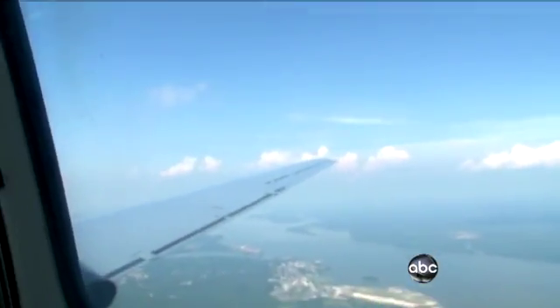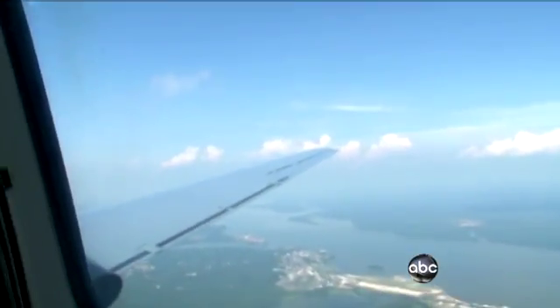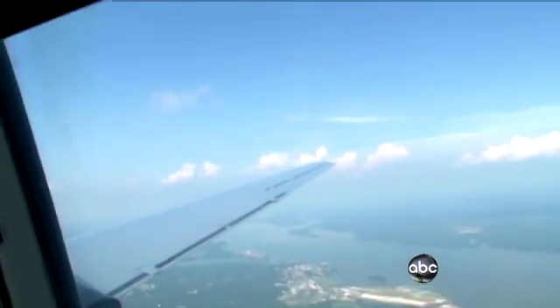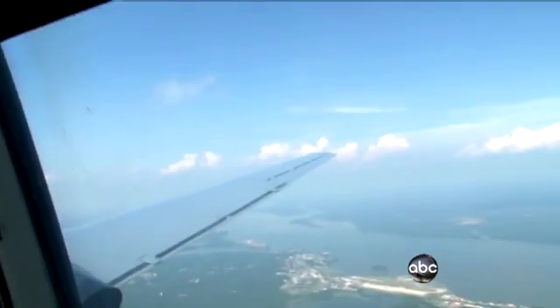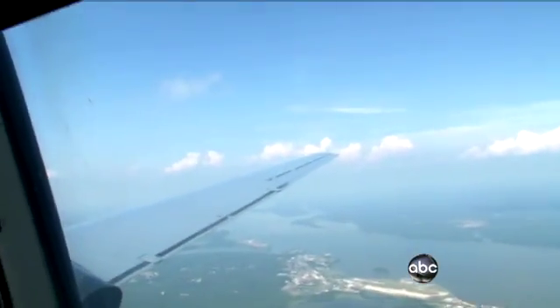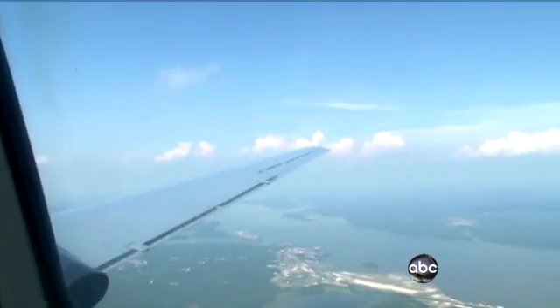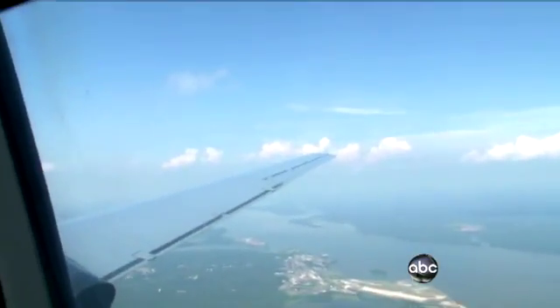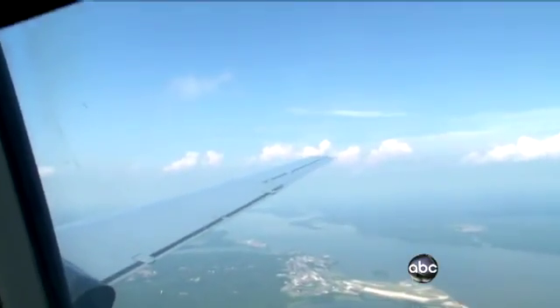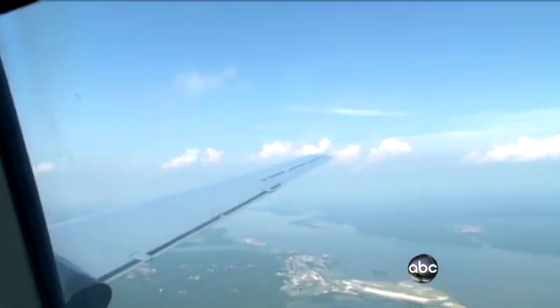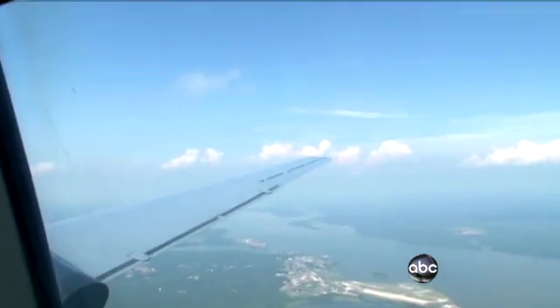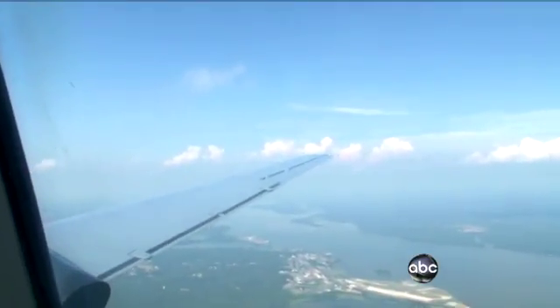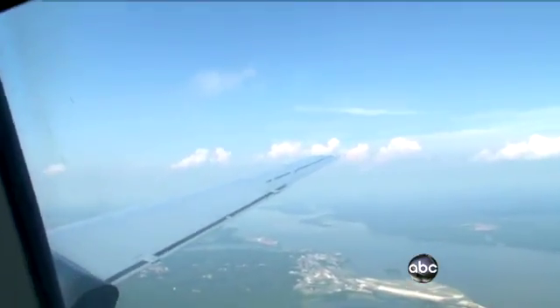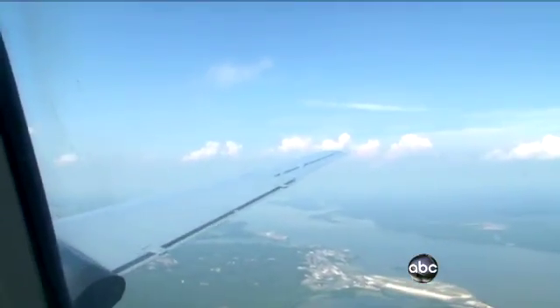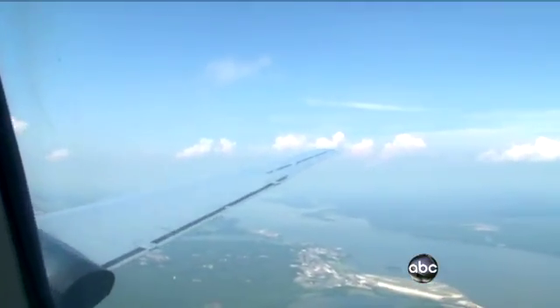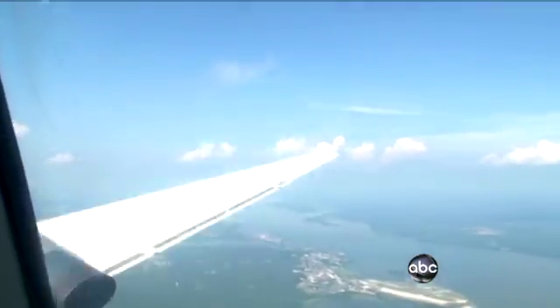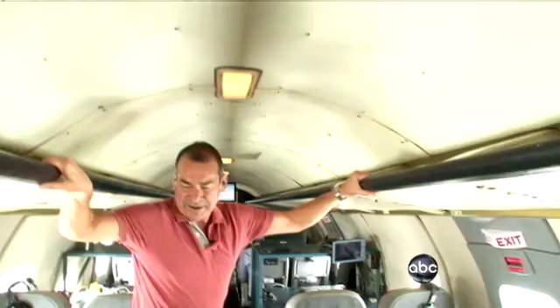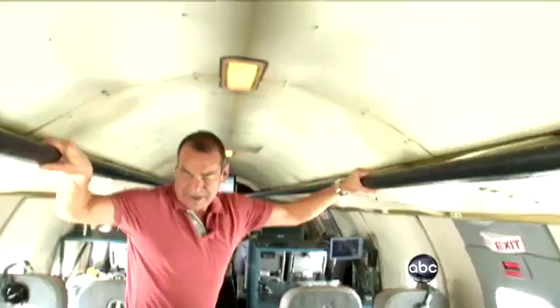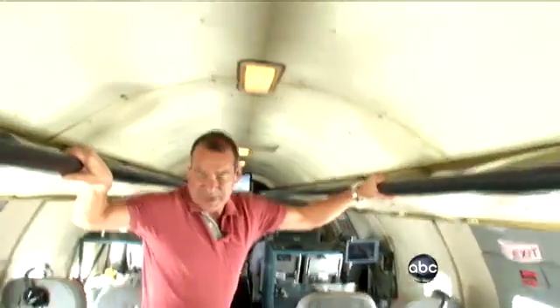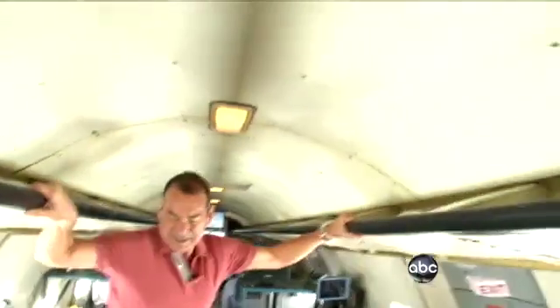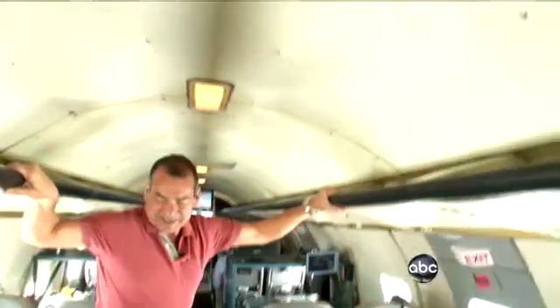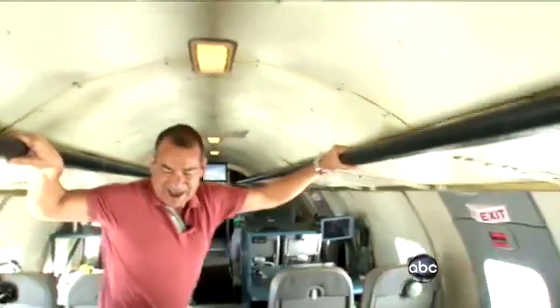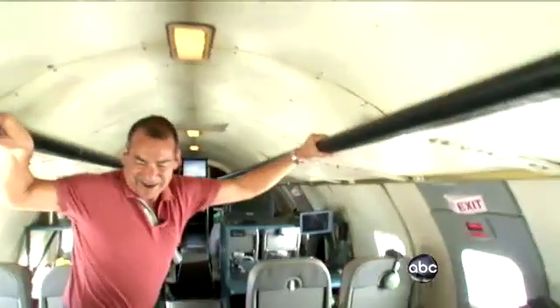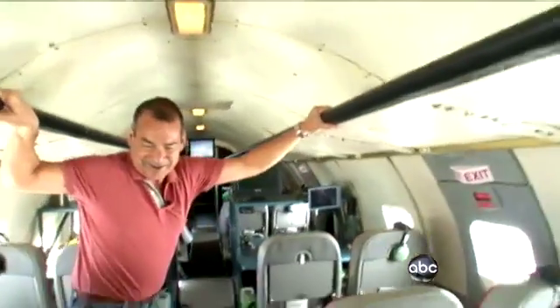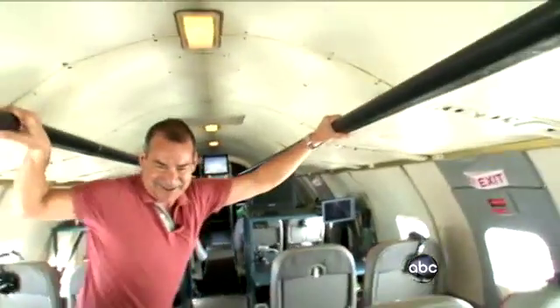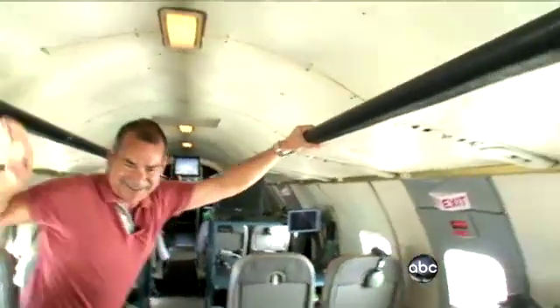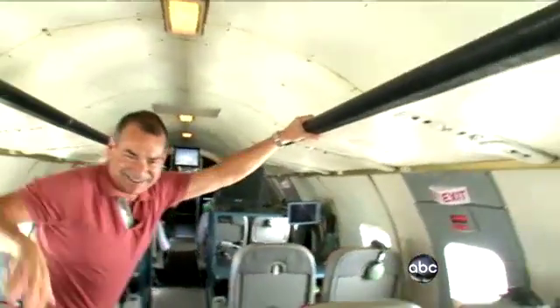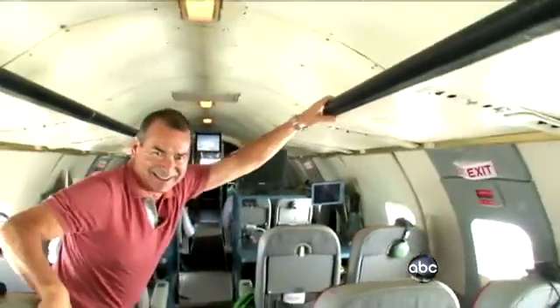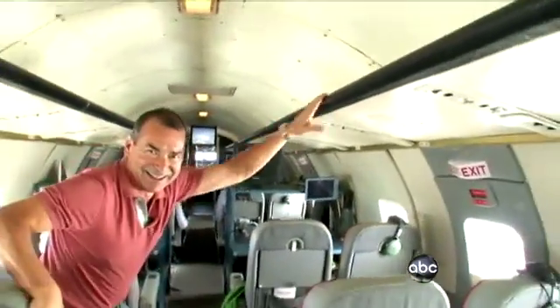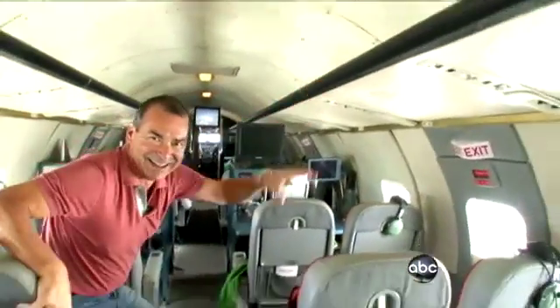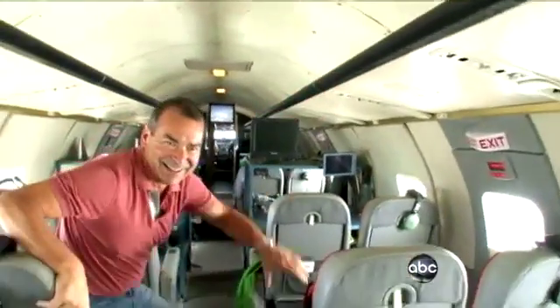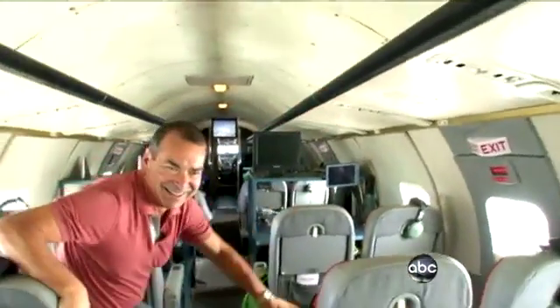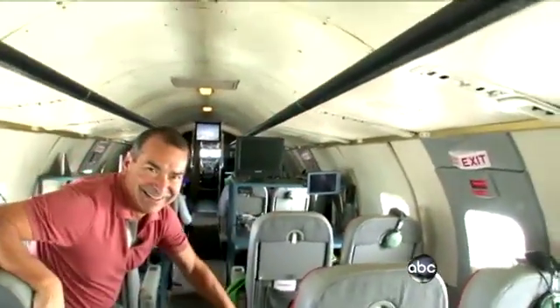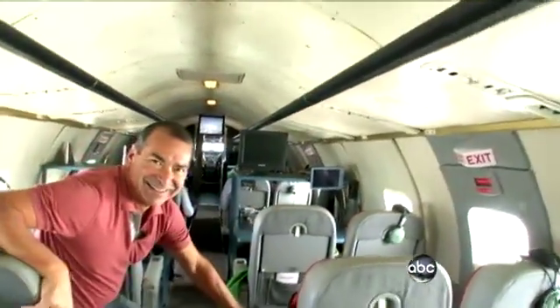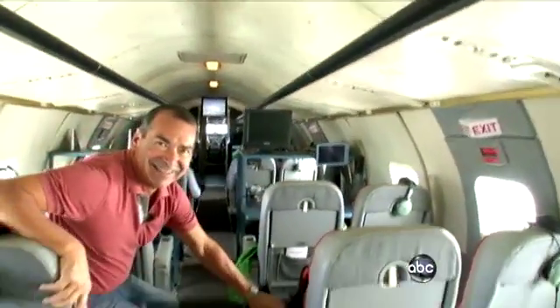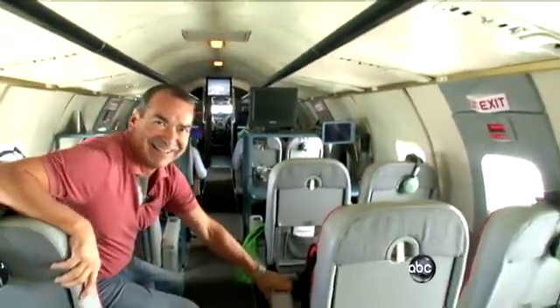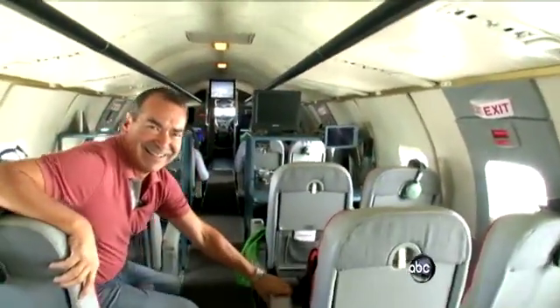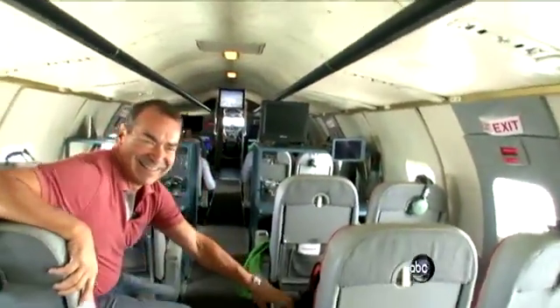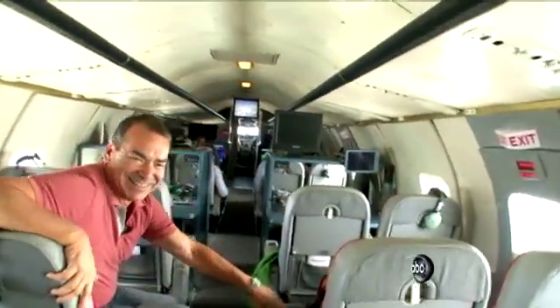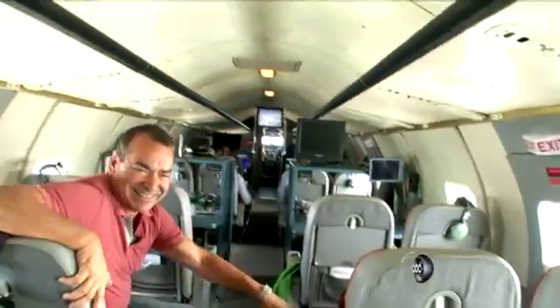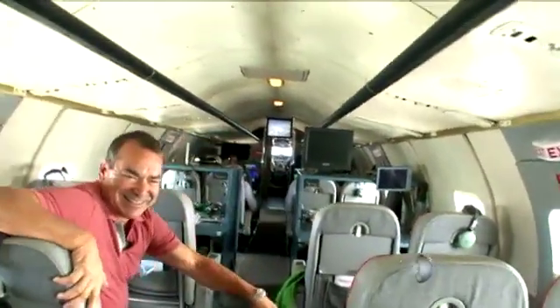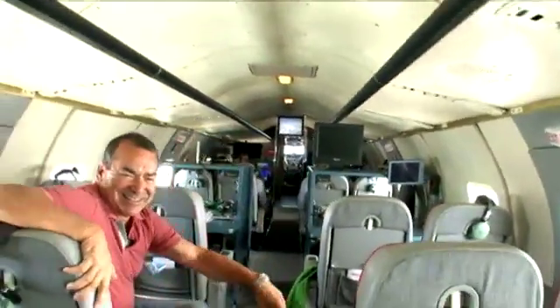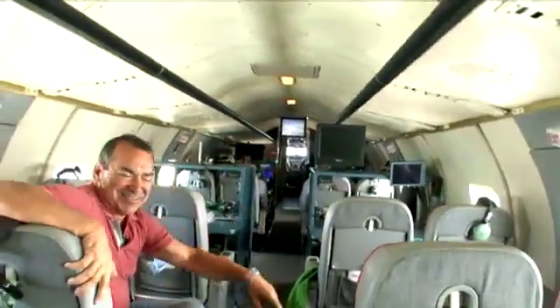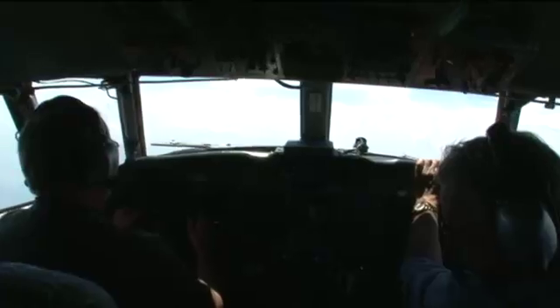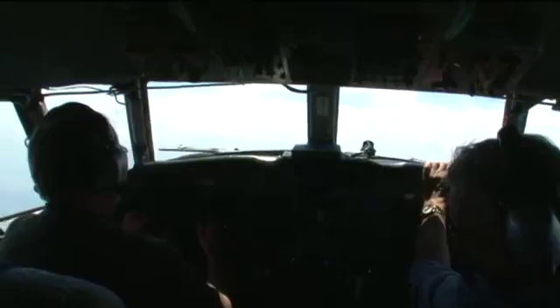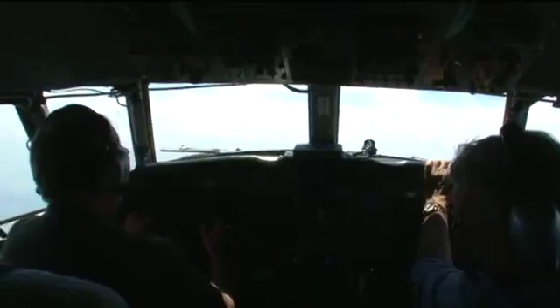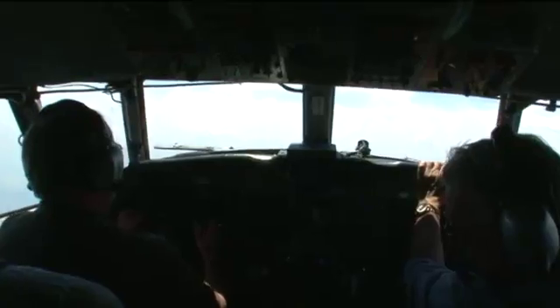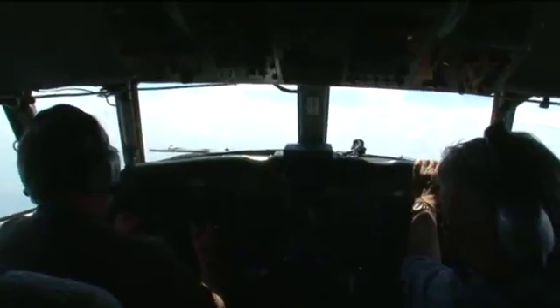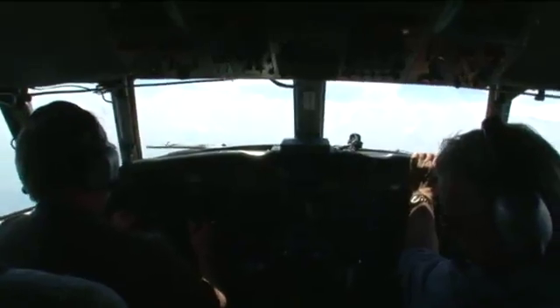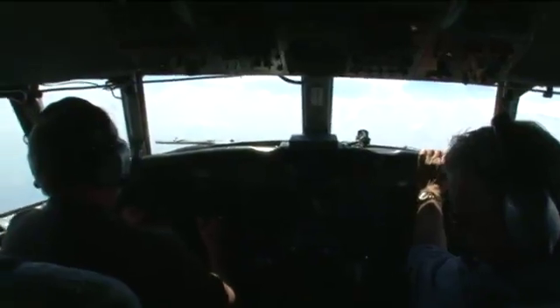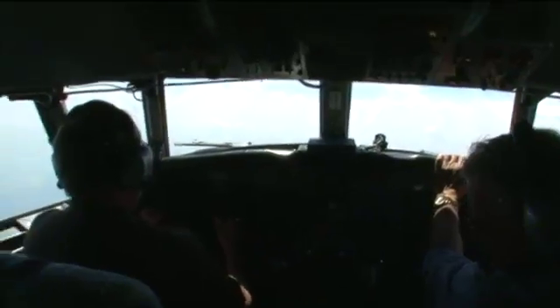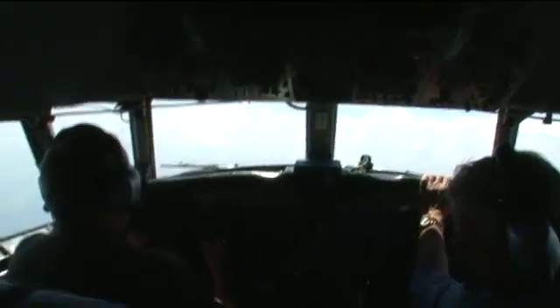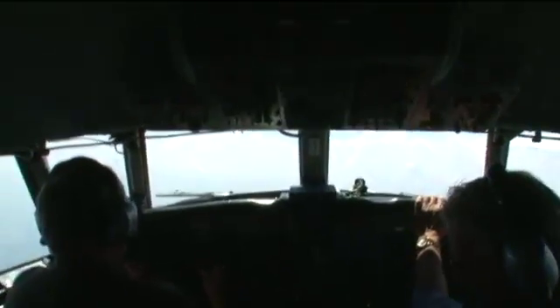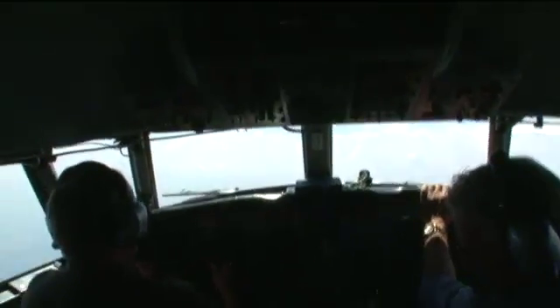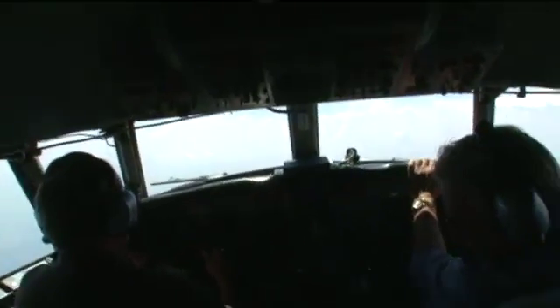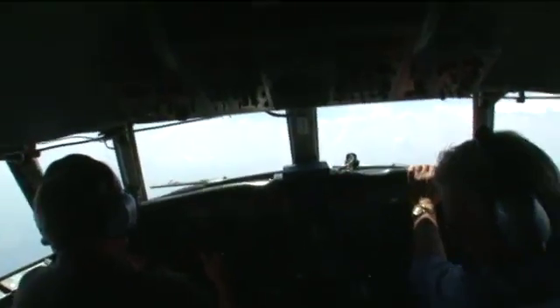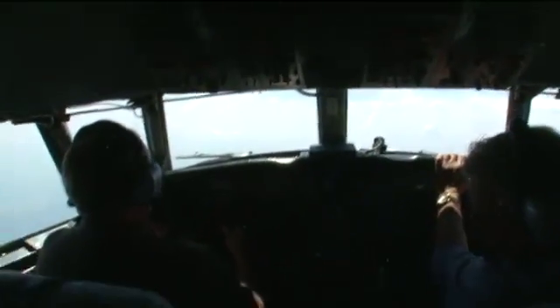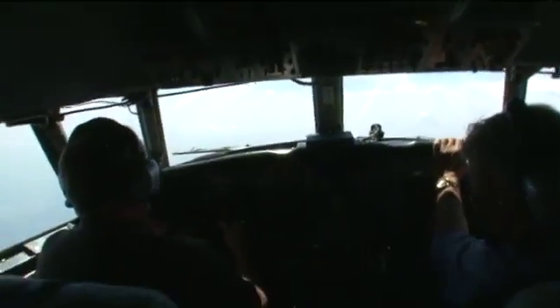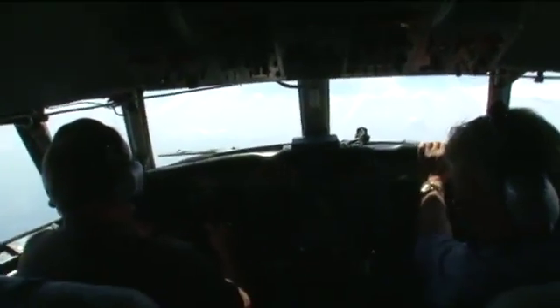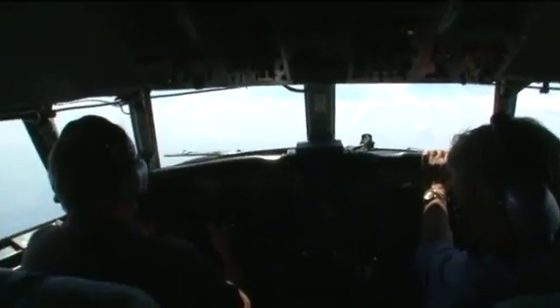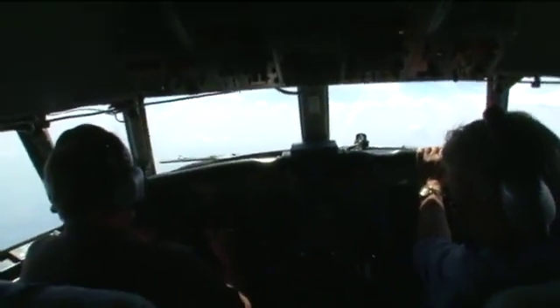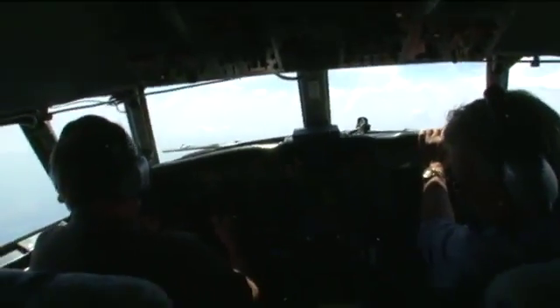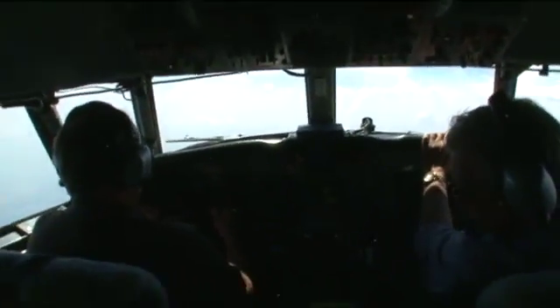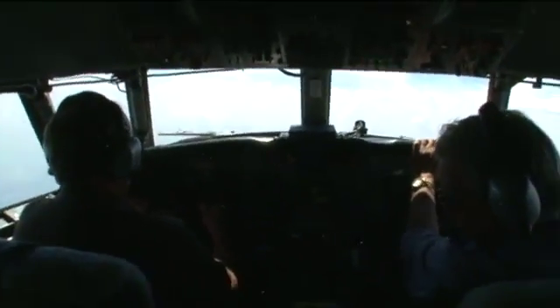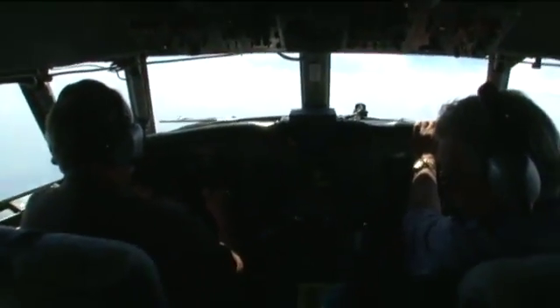Here's to smoother flights. Jim Avila, ABC News, over Wilmington, North Carolina.